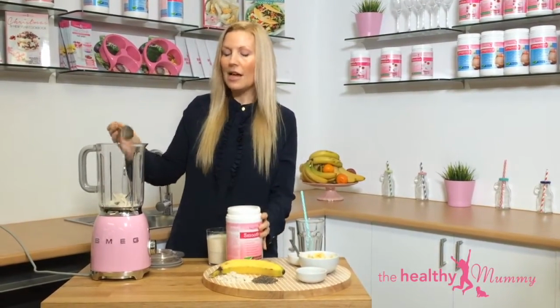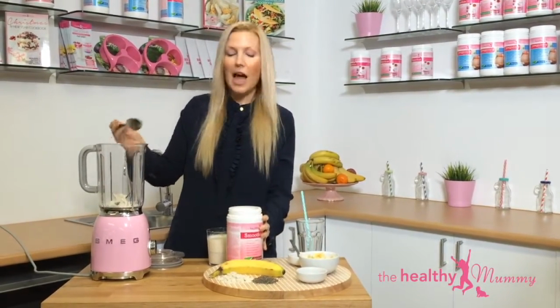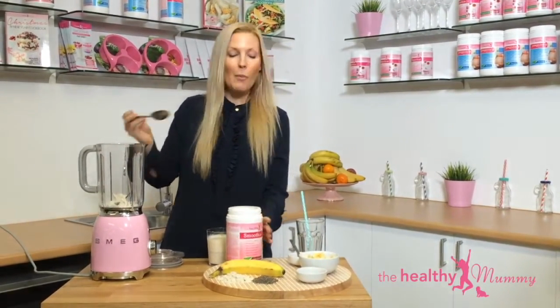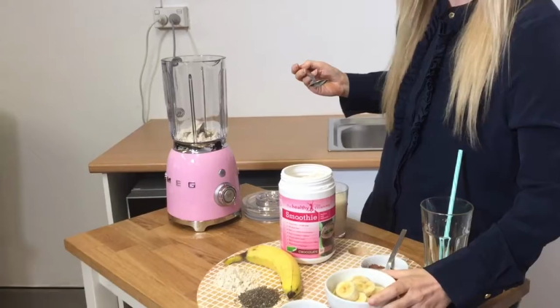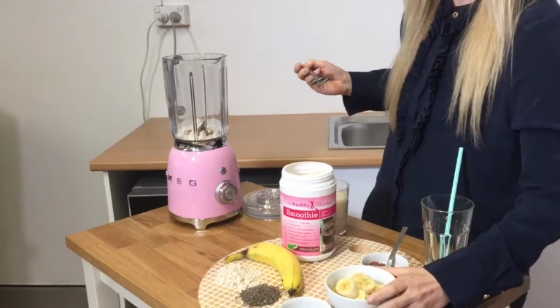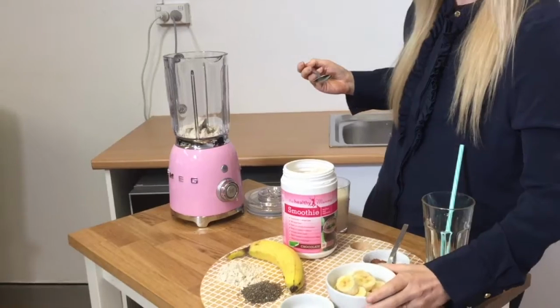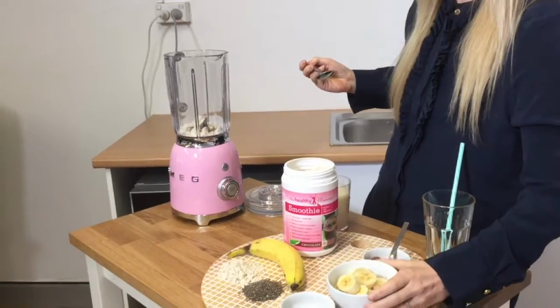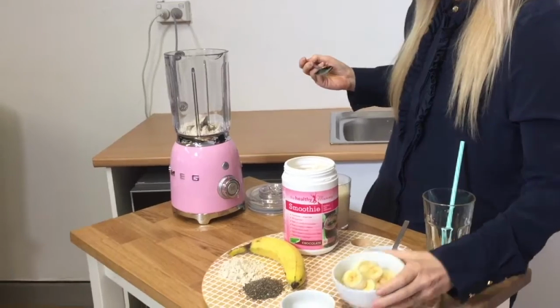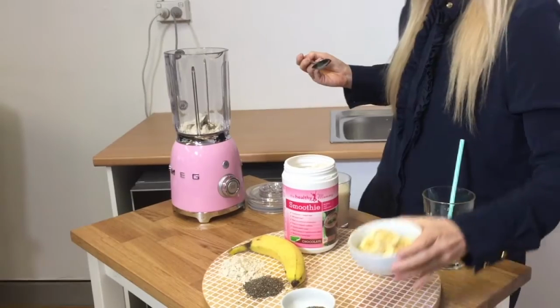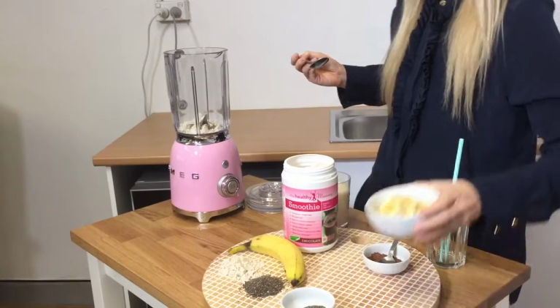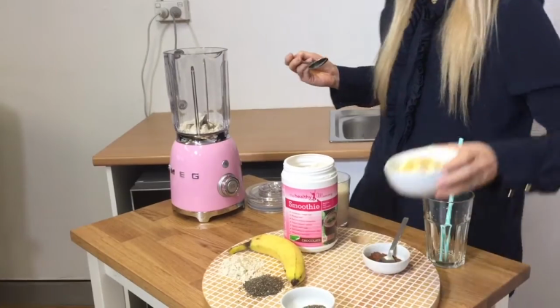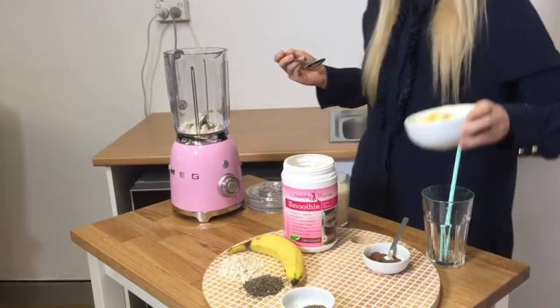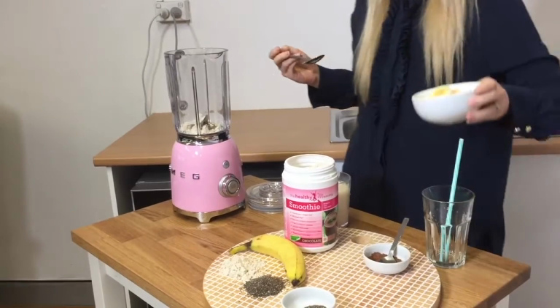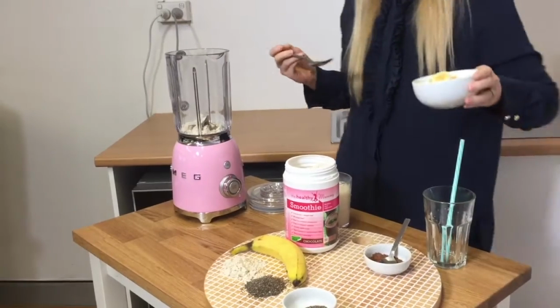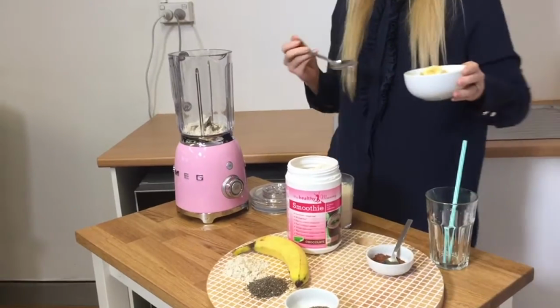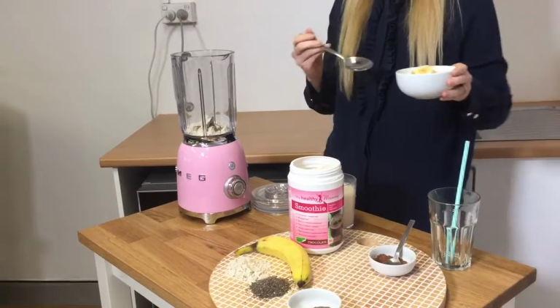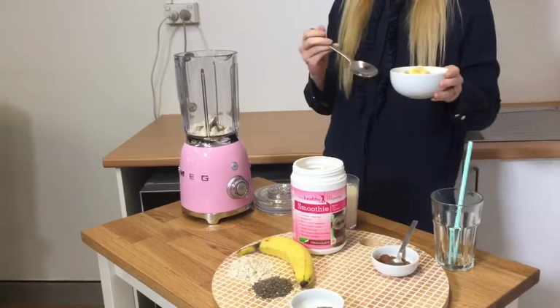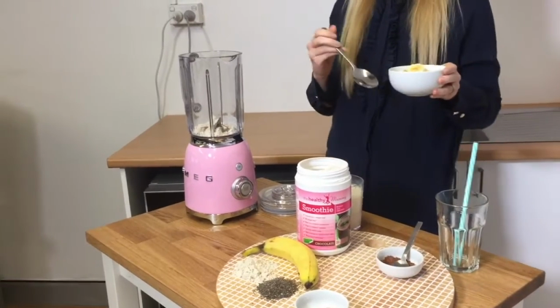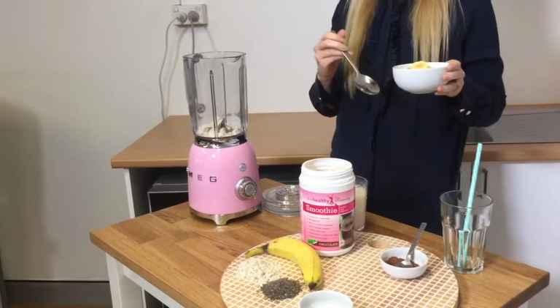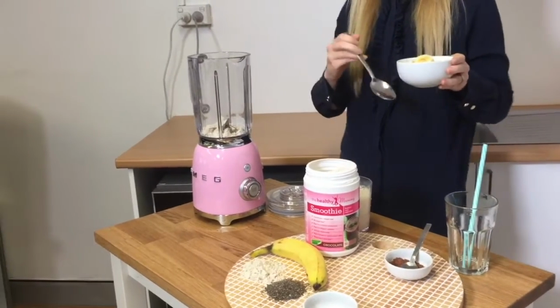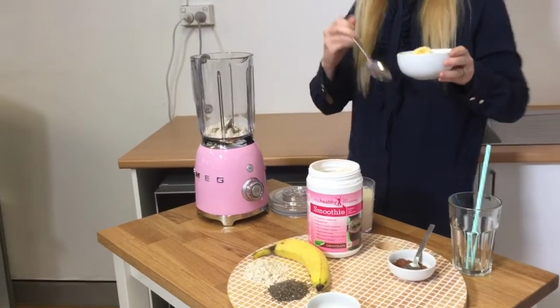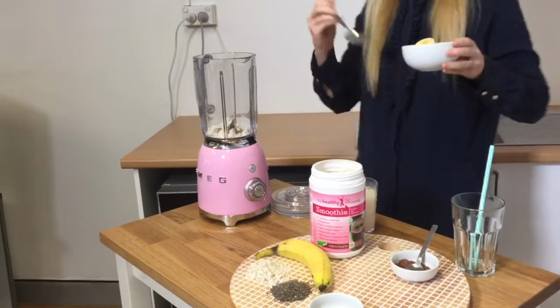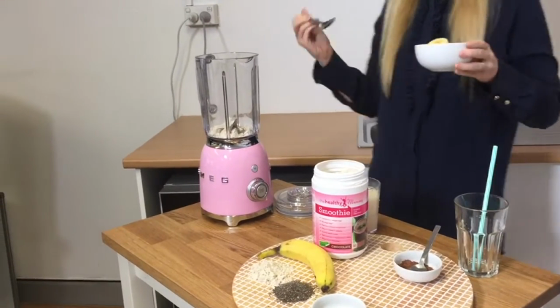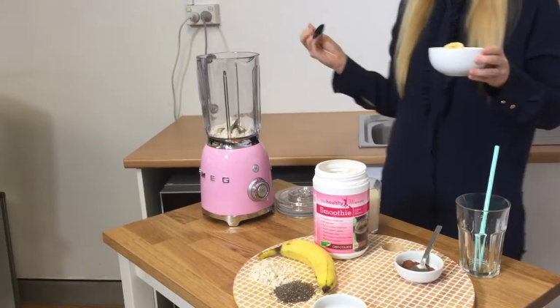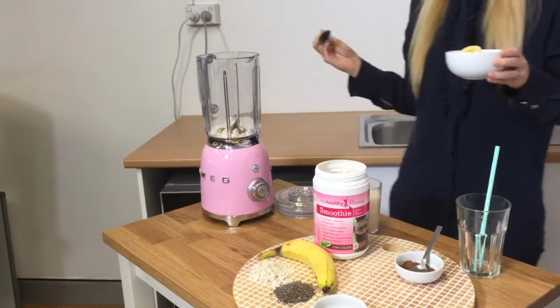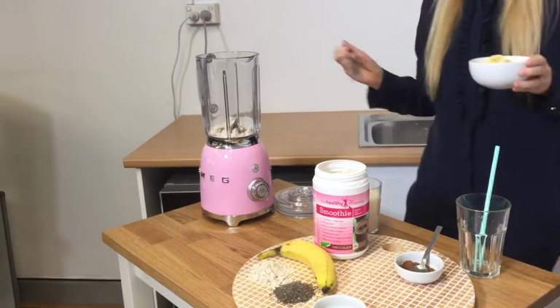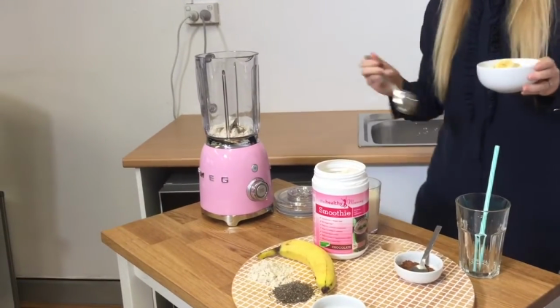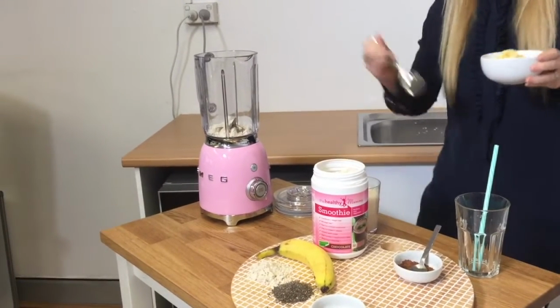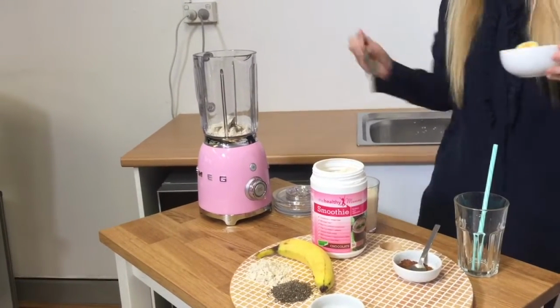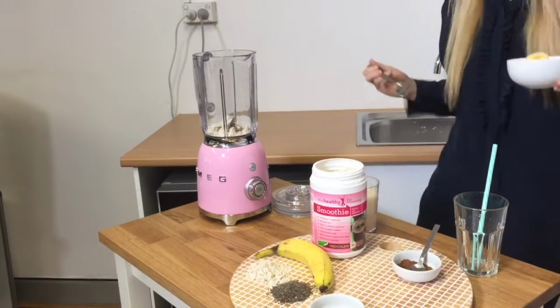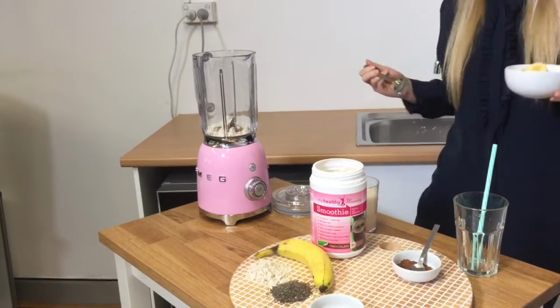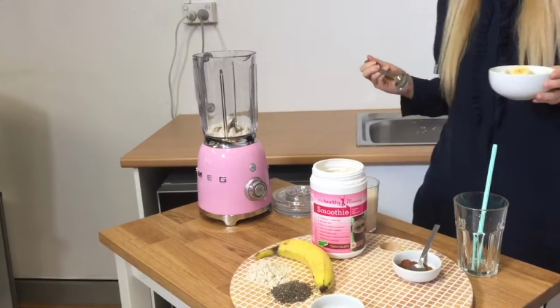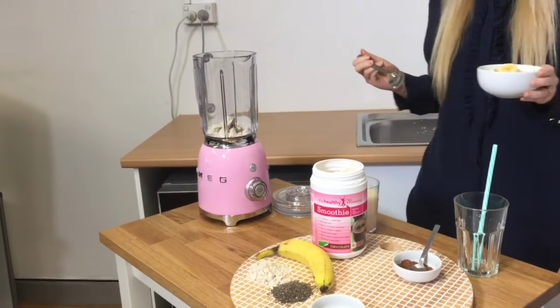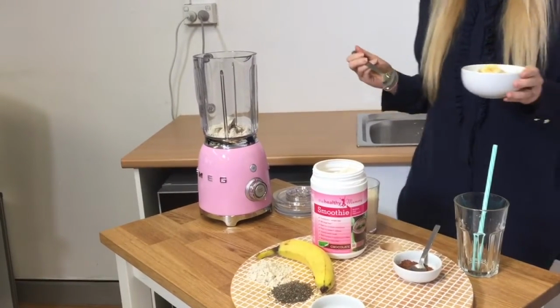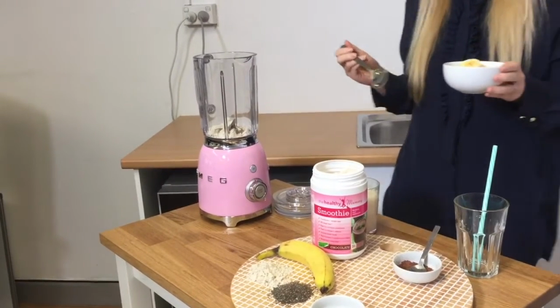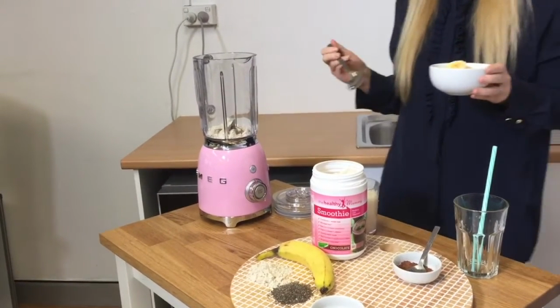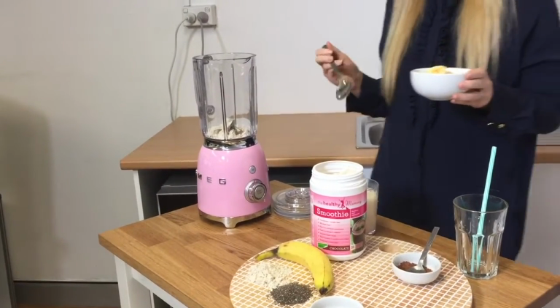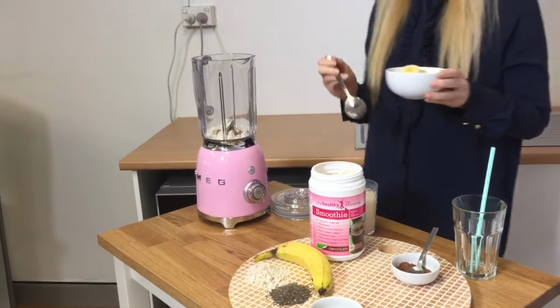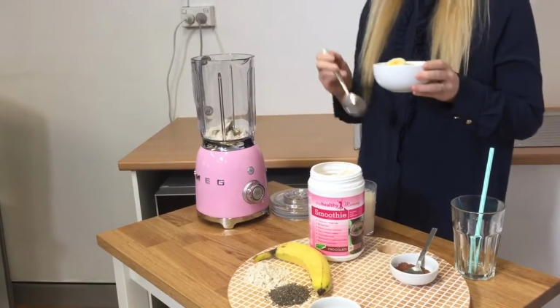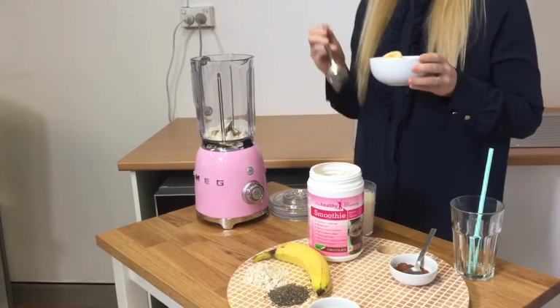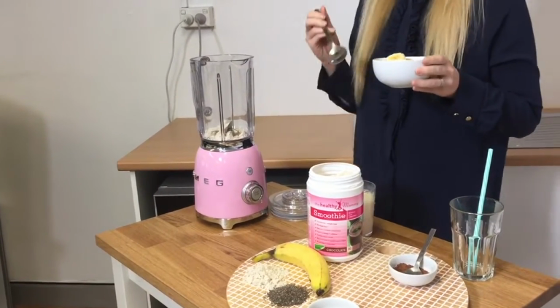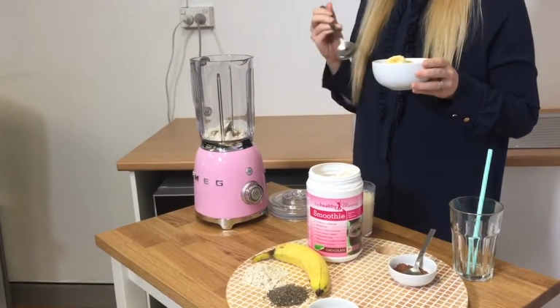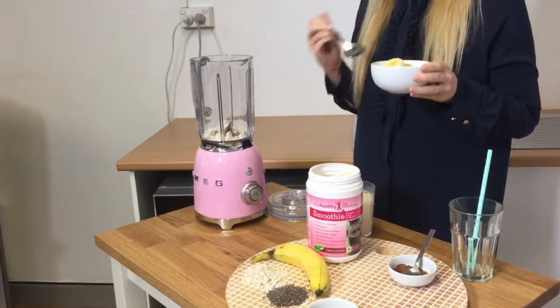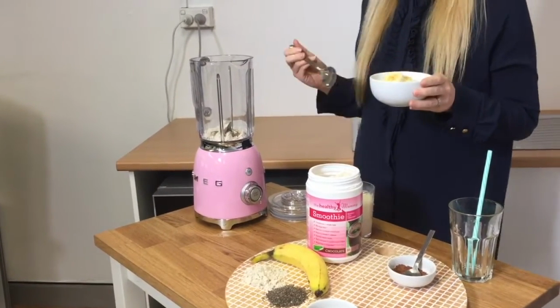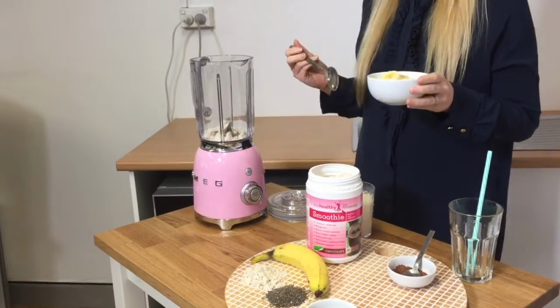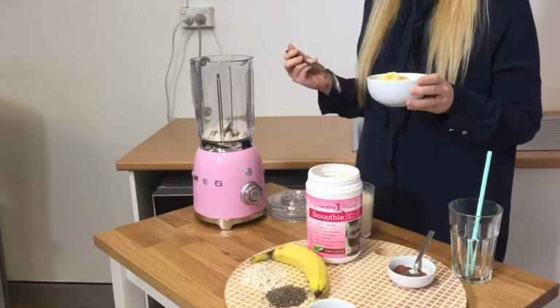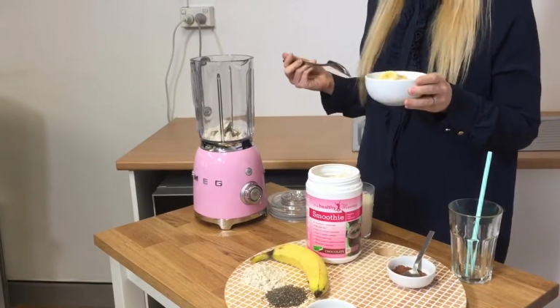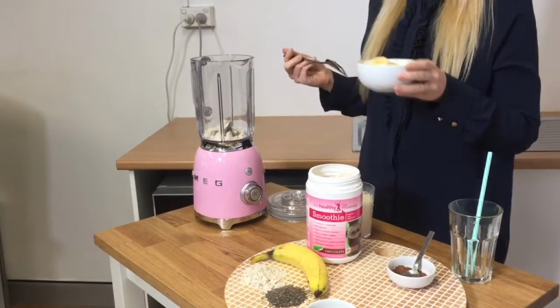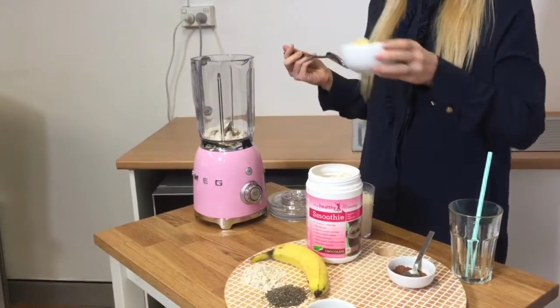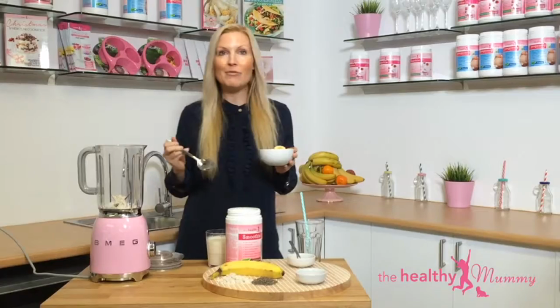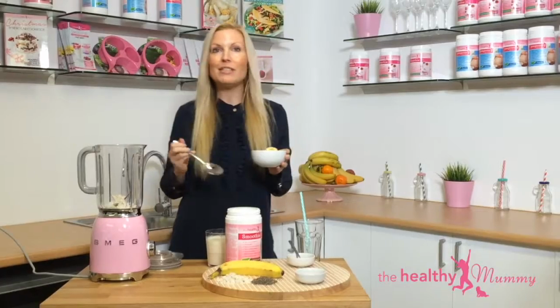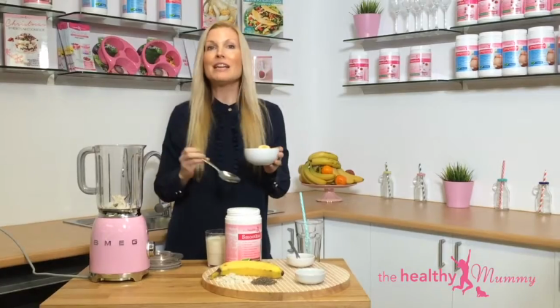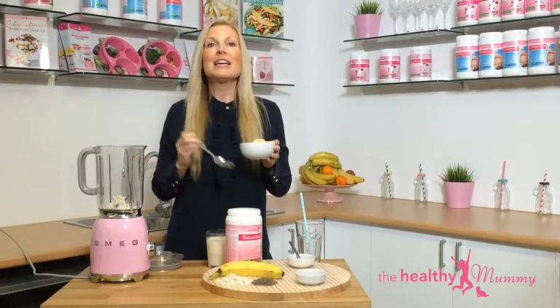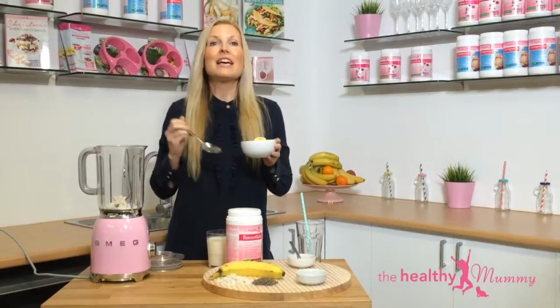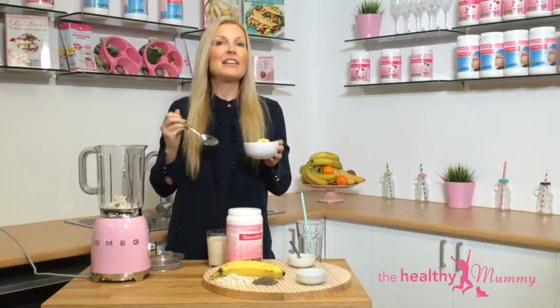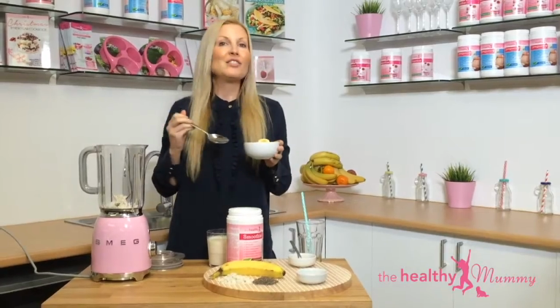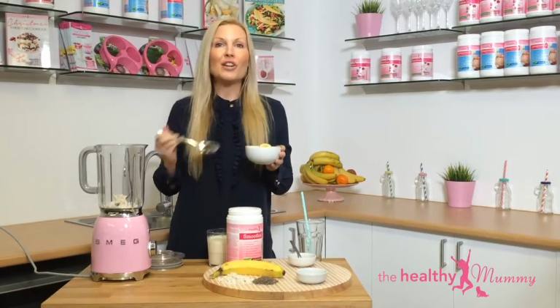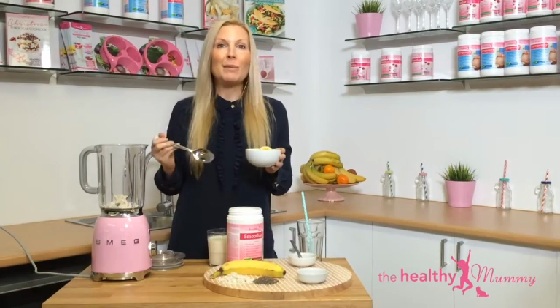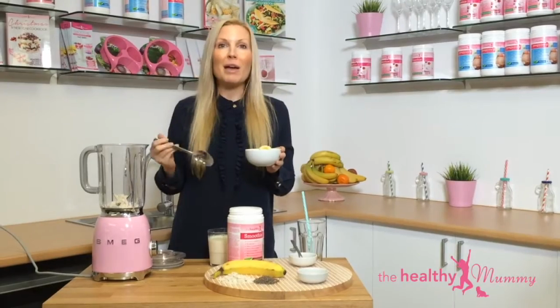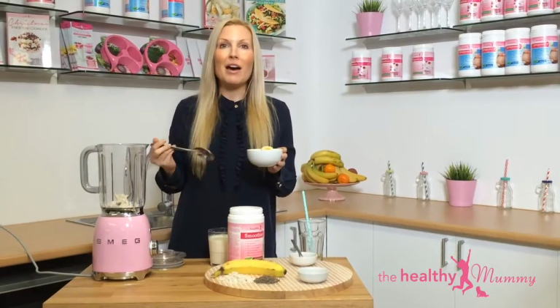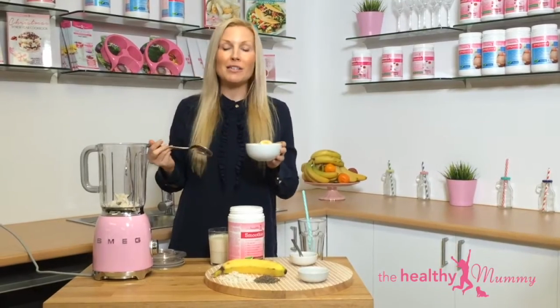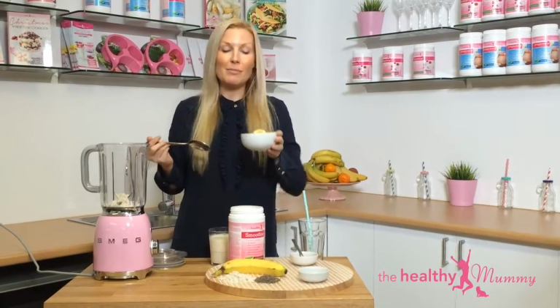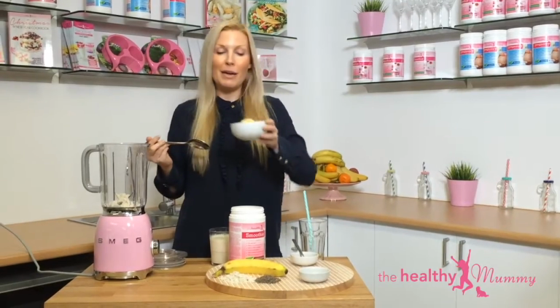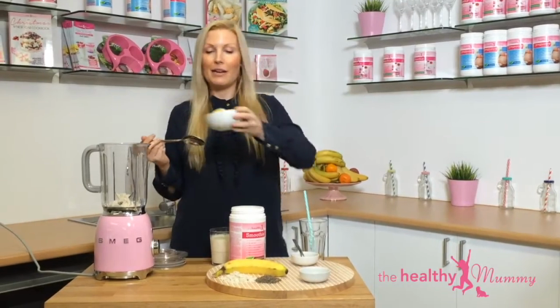We love the smoothies because they're so quick and easy to make, which means if you're really busy and your kids are running around, it's not going to be hard to make.